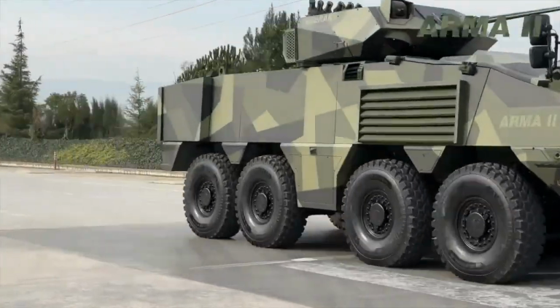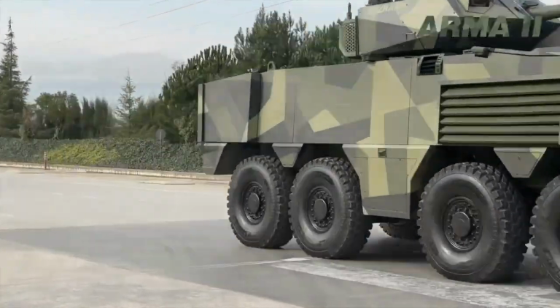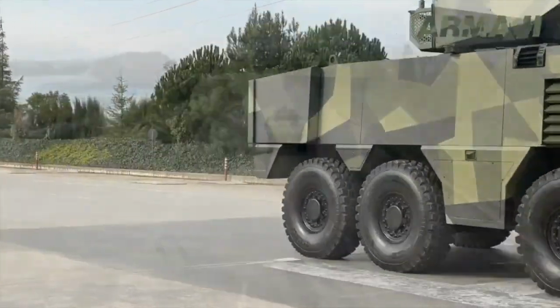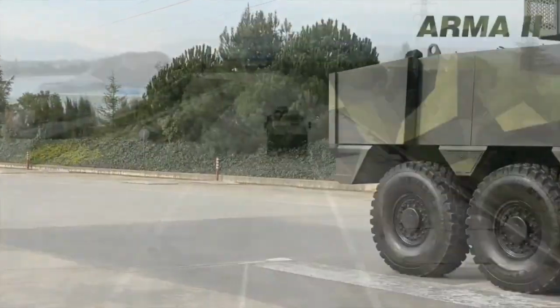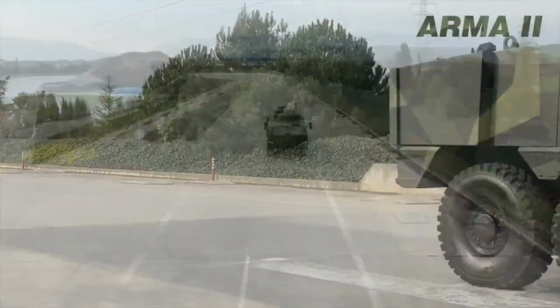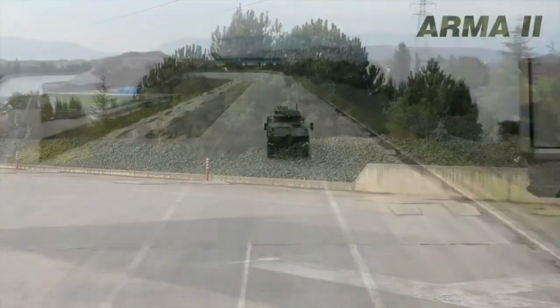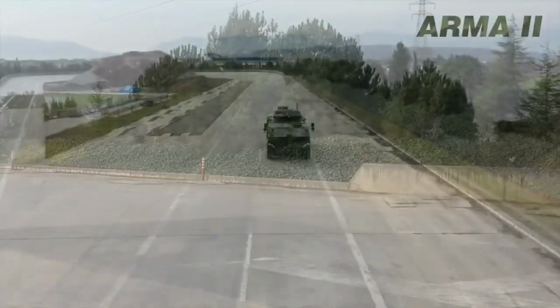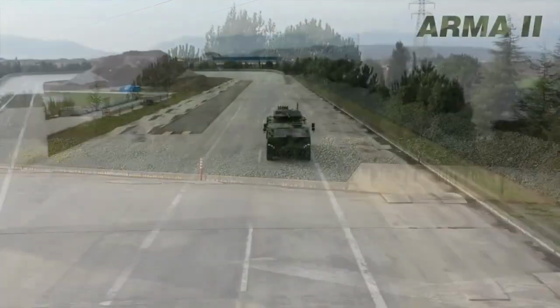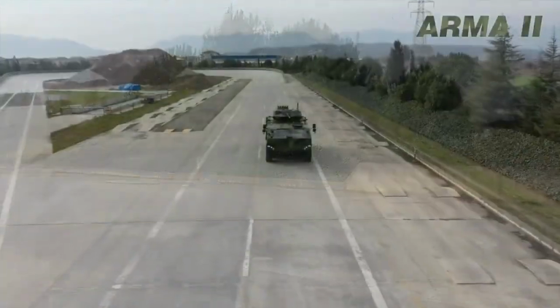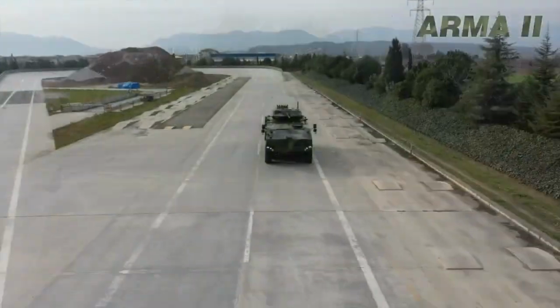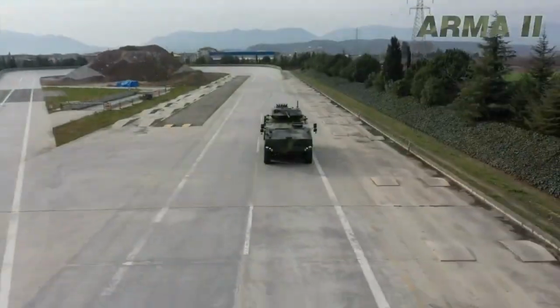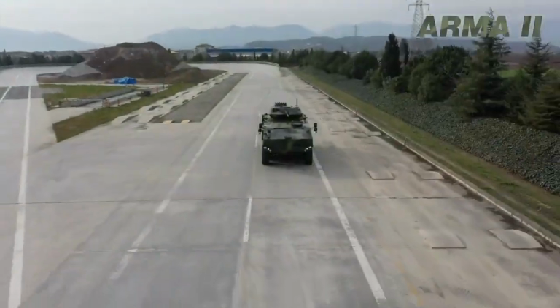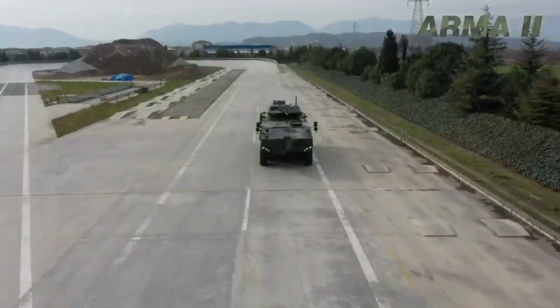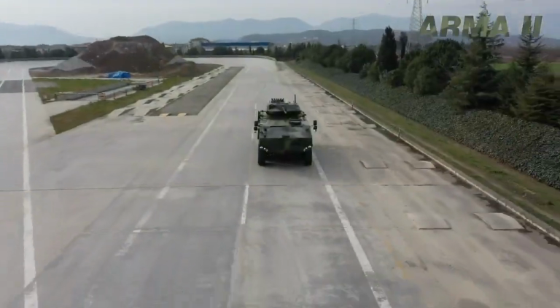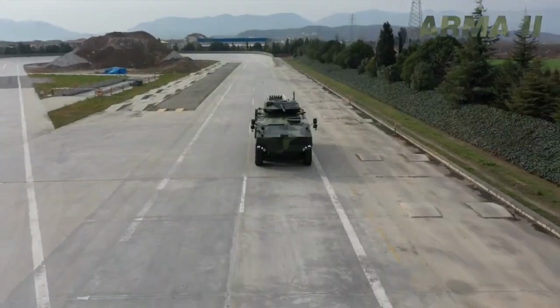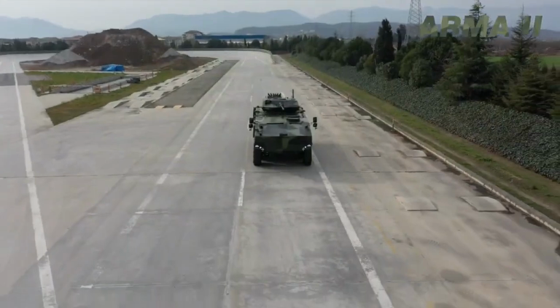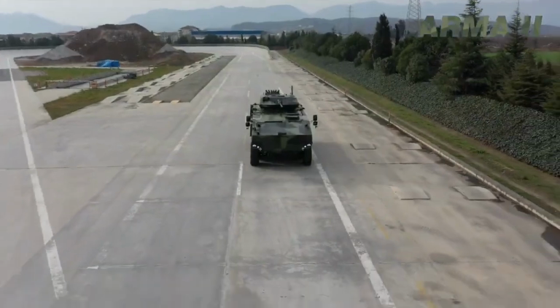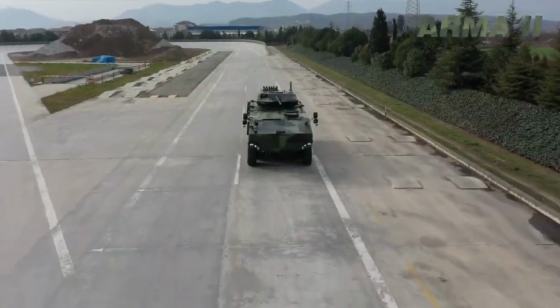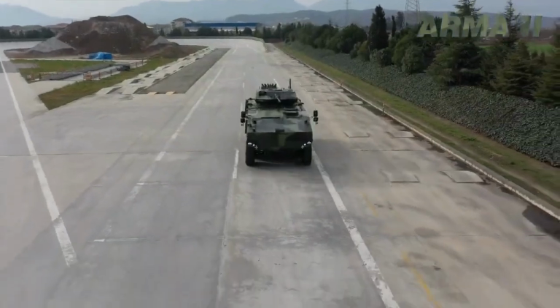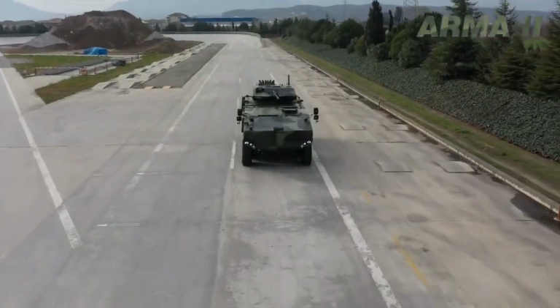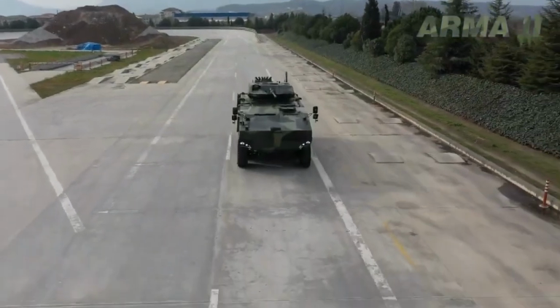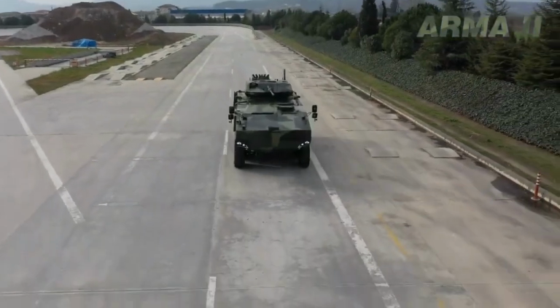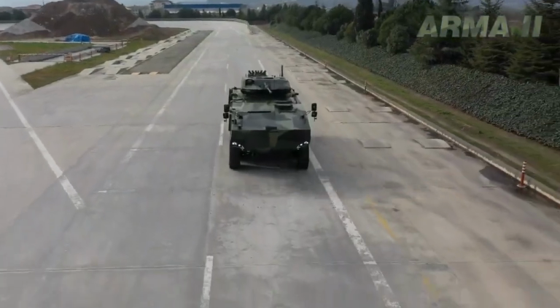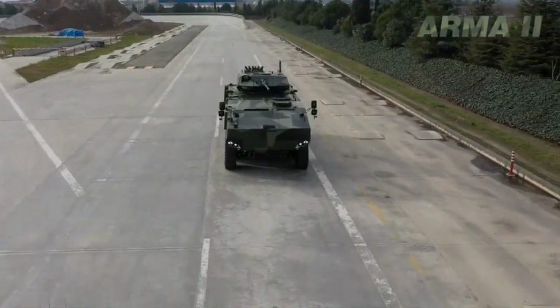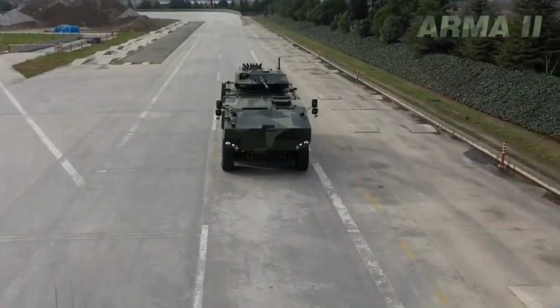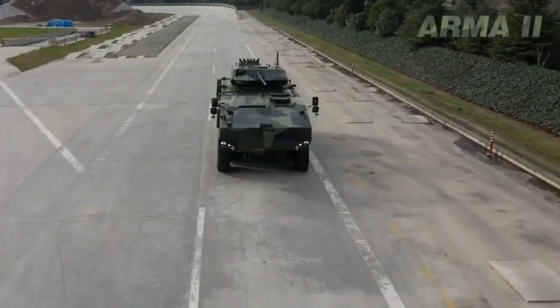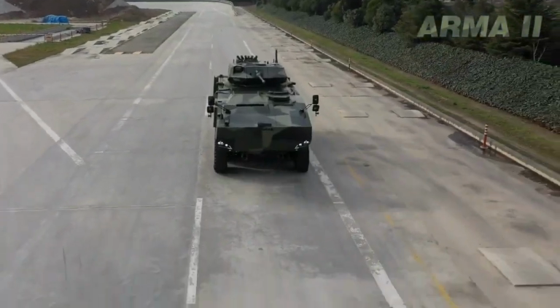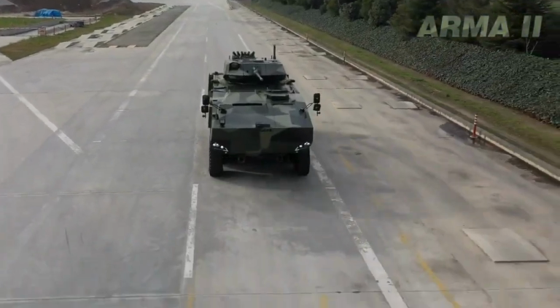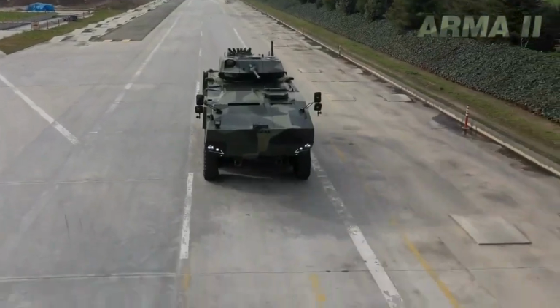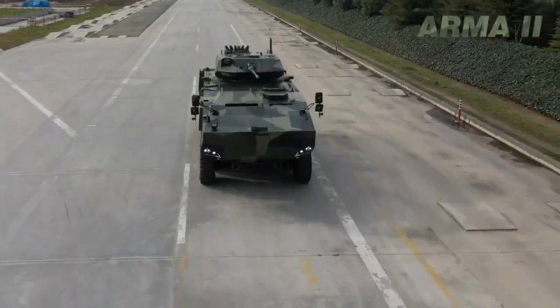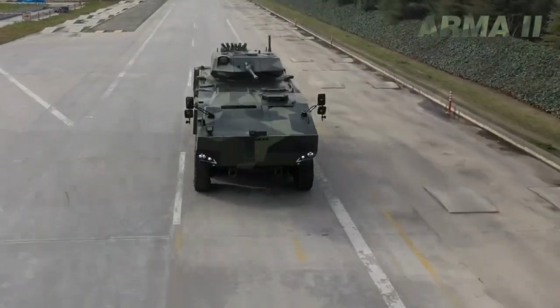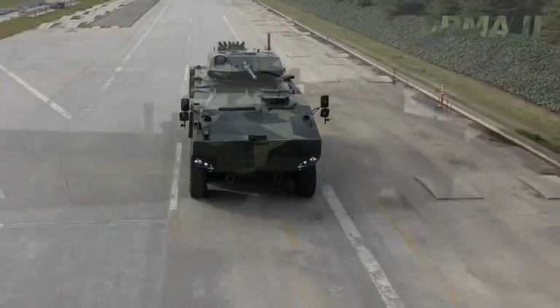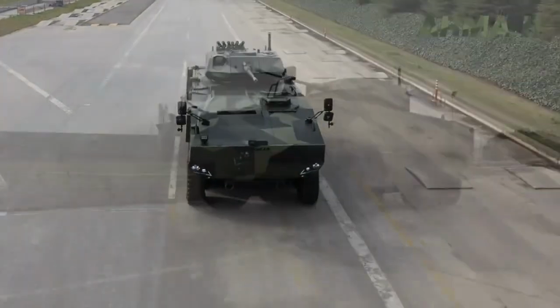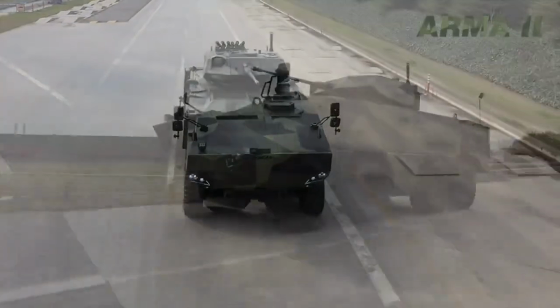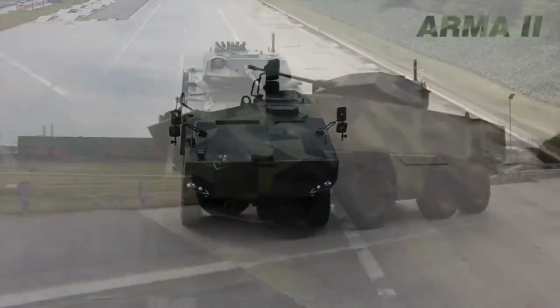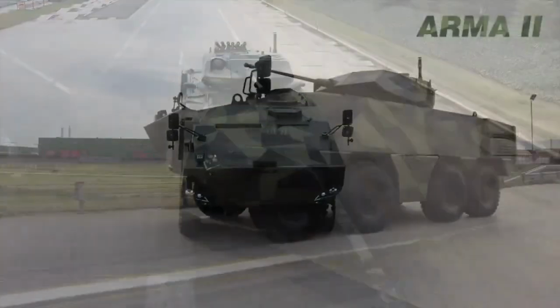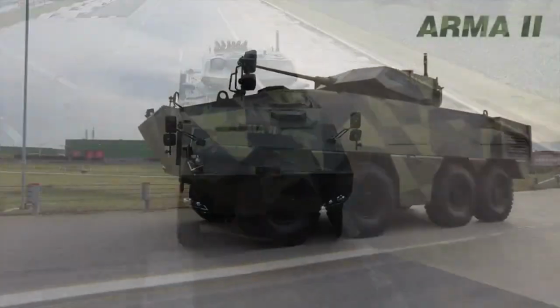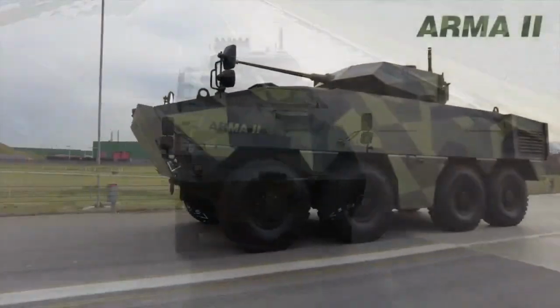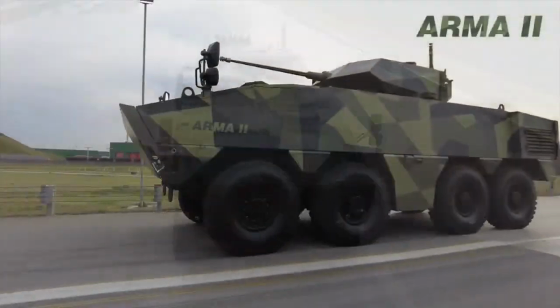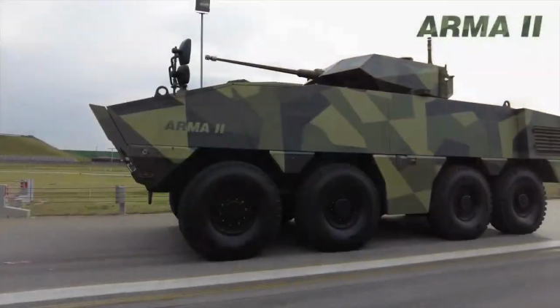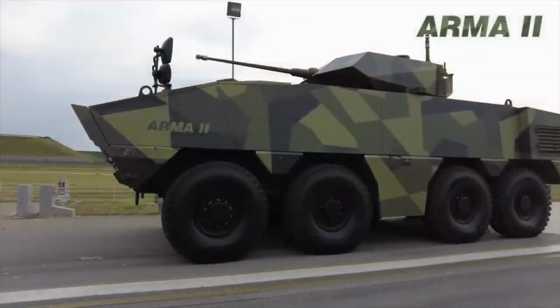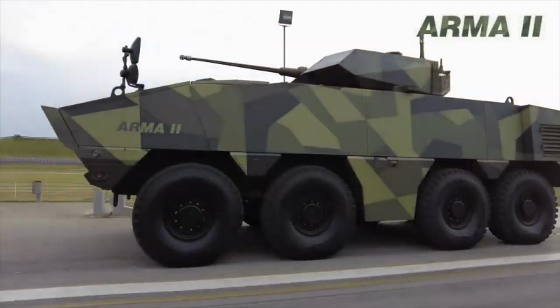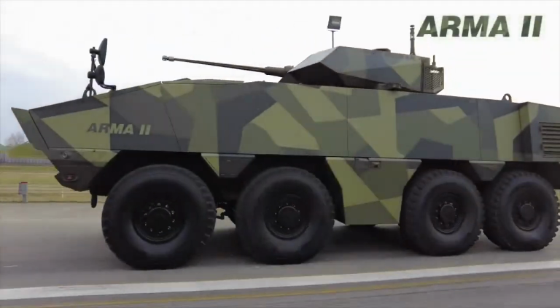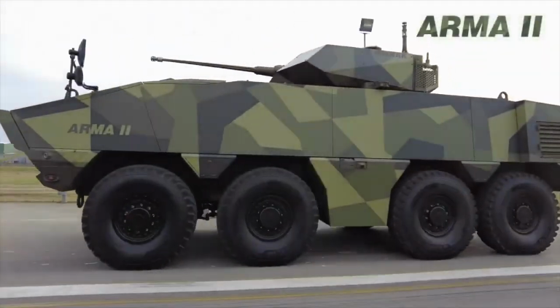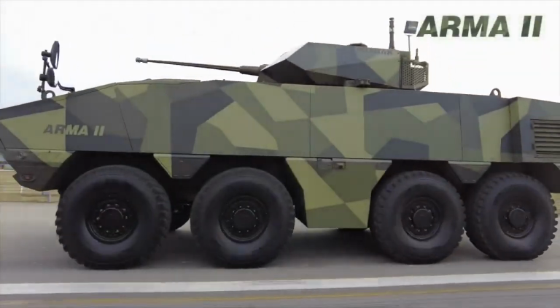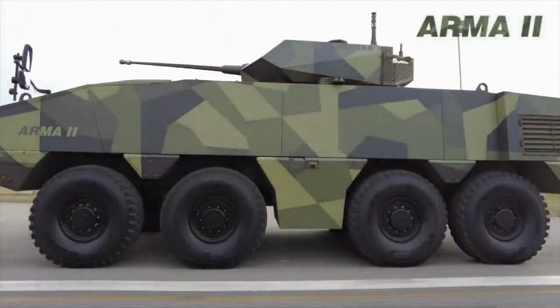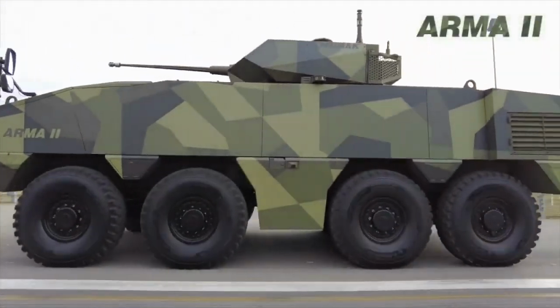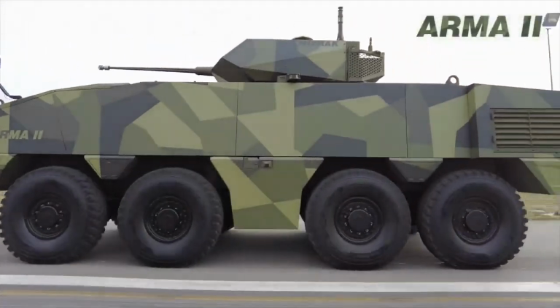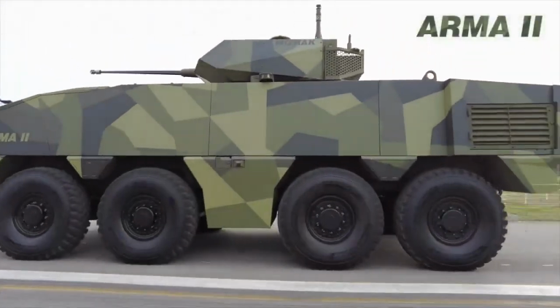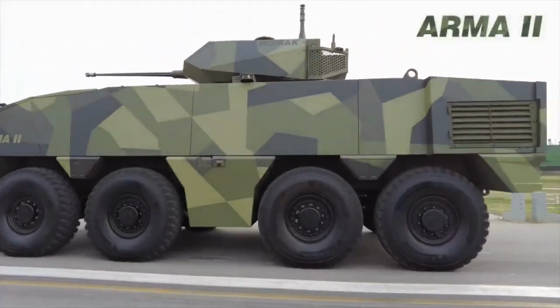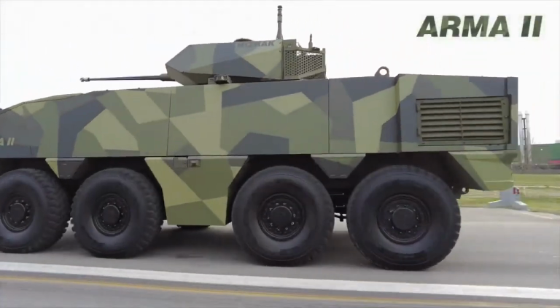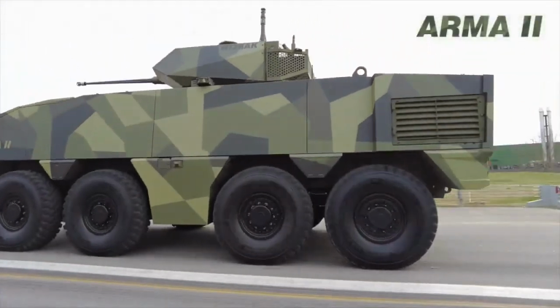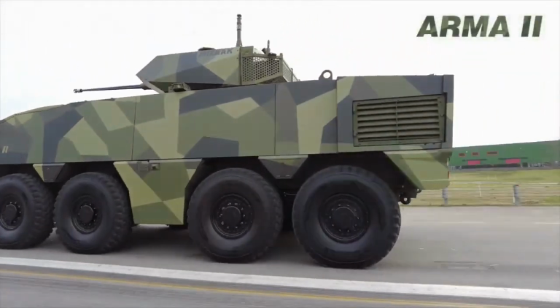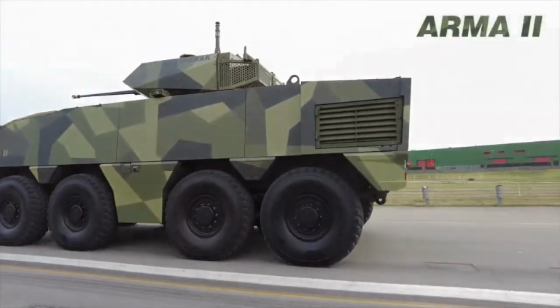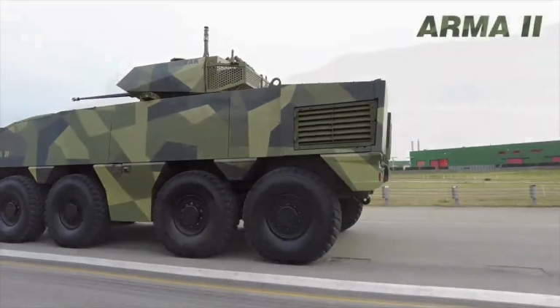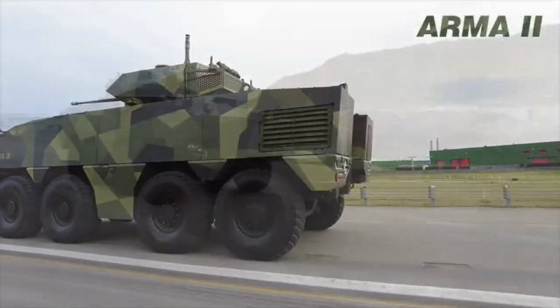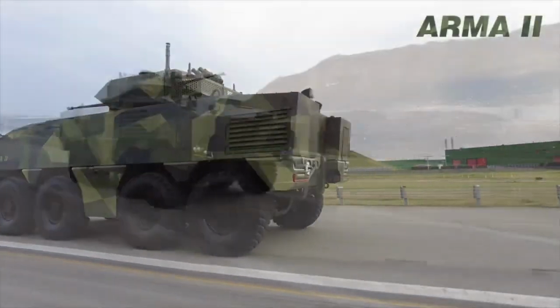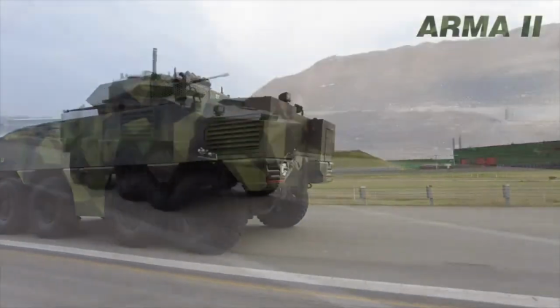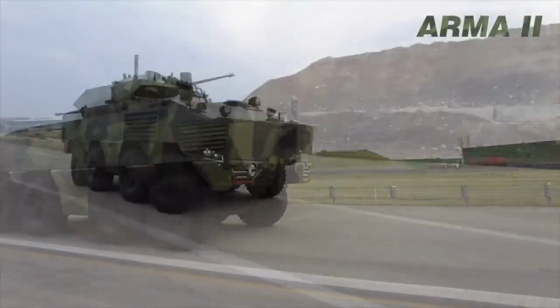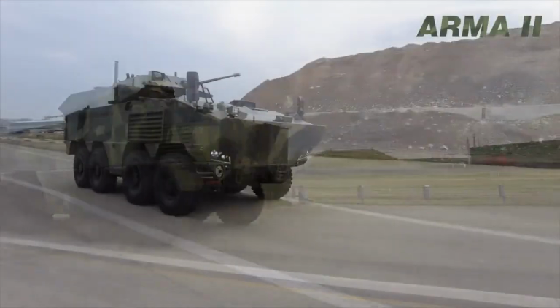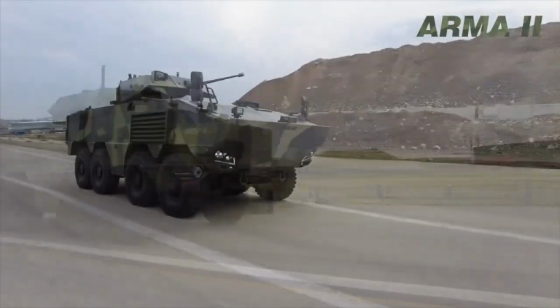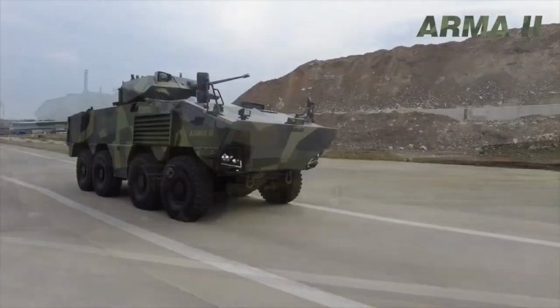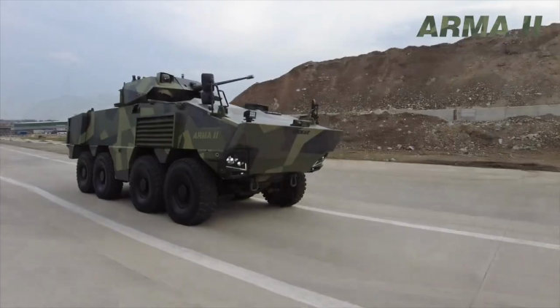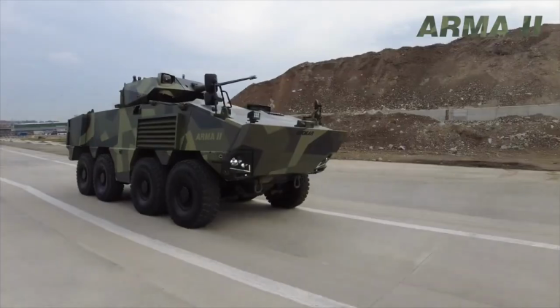The steering system in Arma-2 can control all axles, and in this sense, all wheels are steerable.